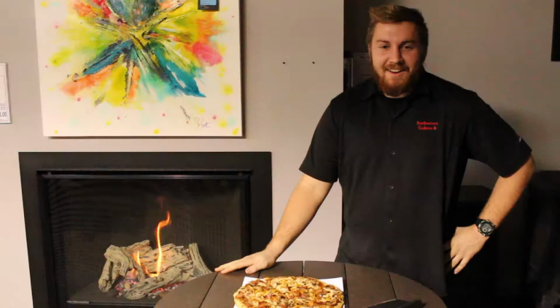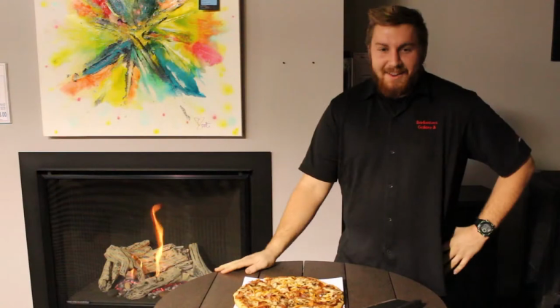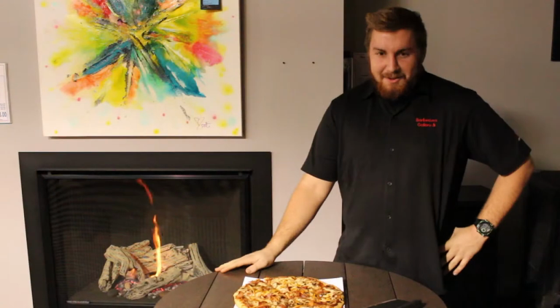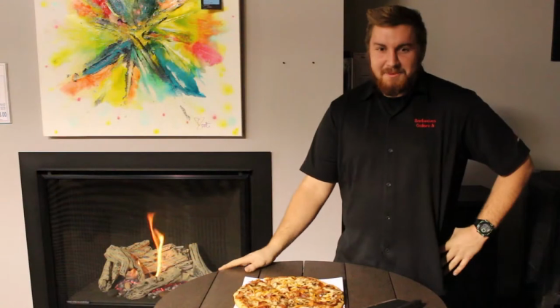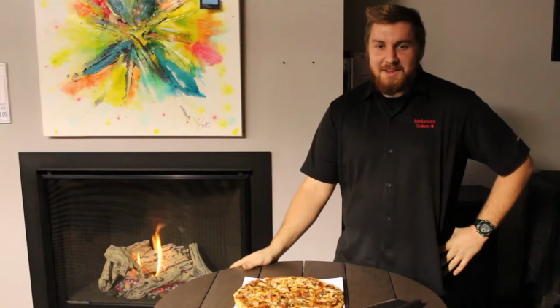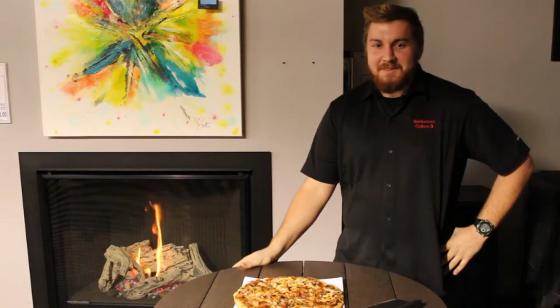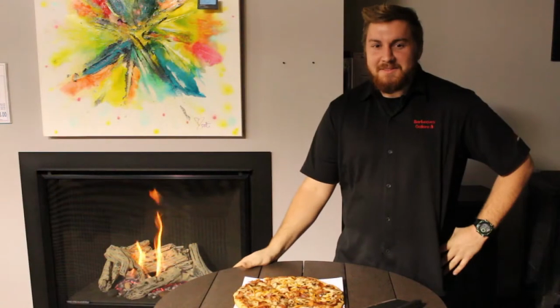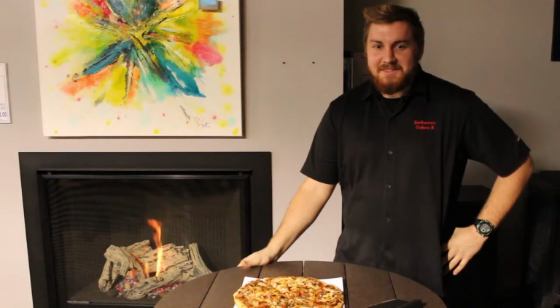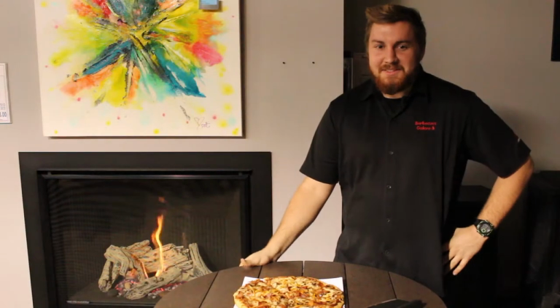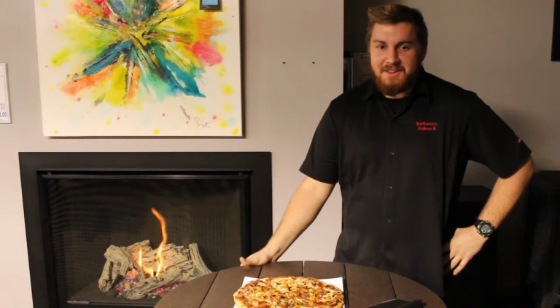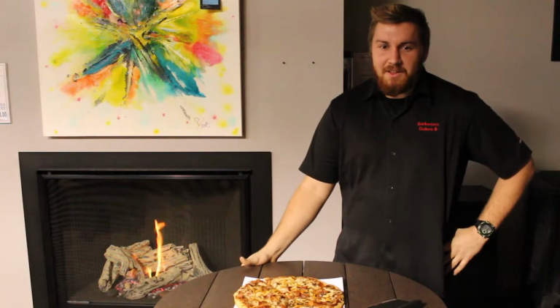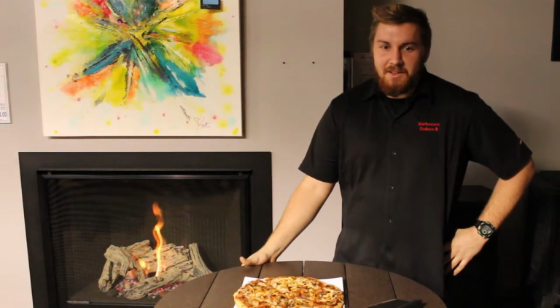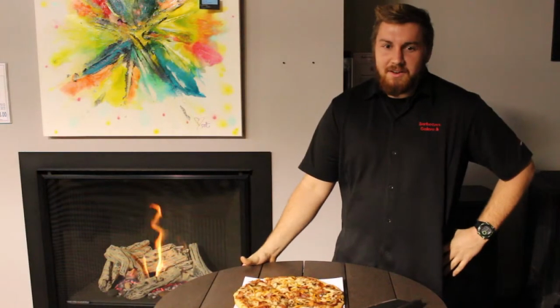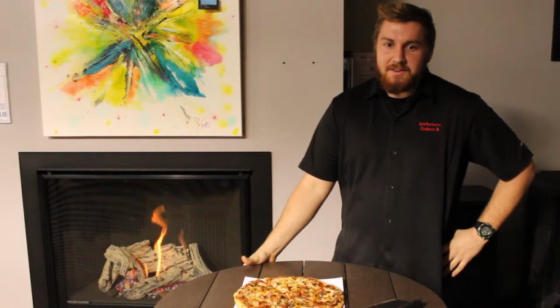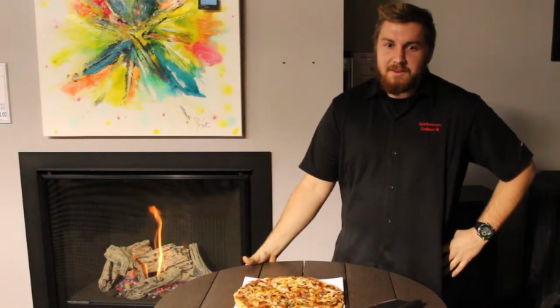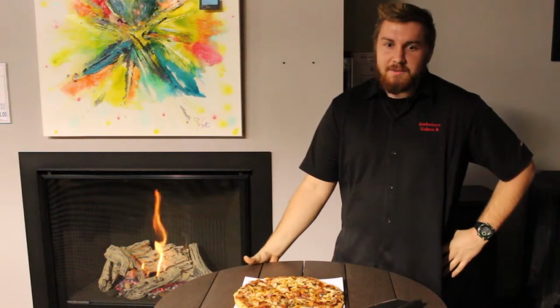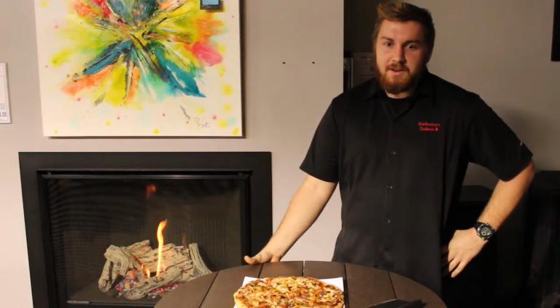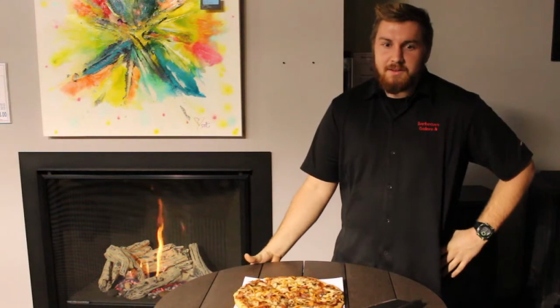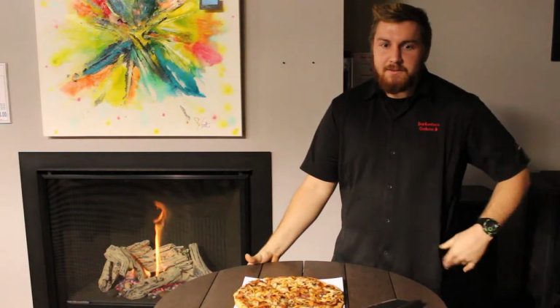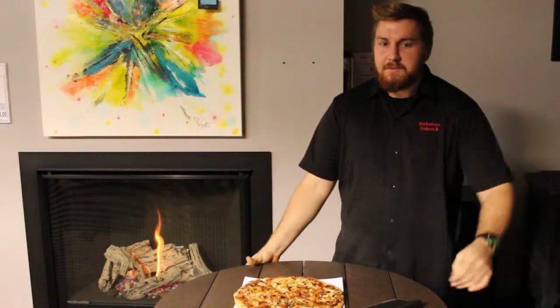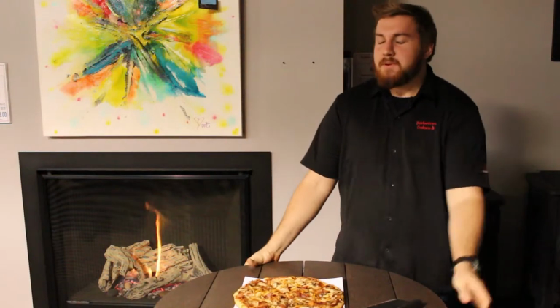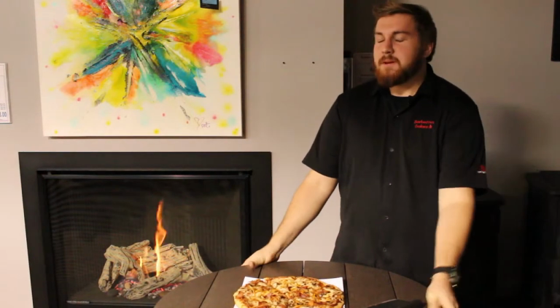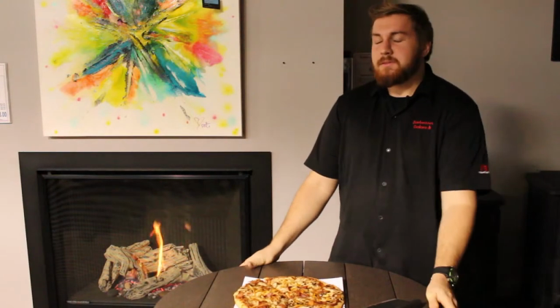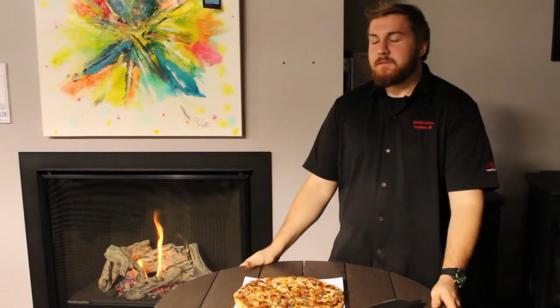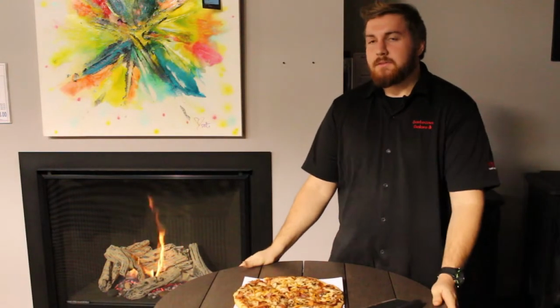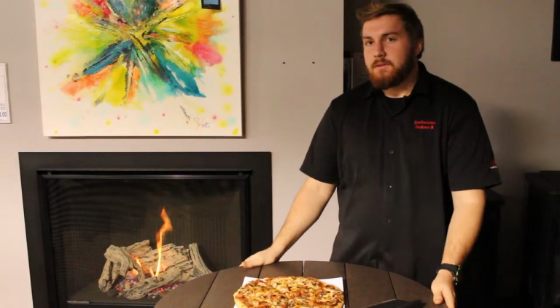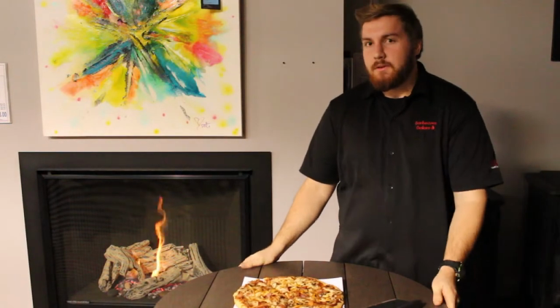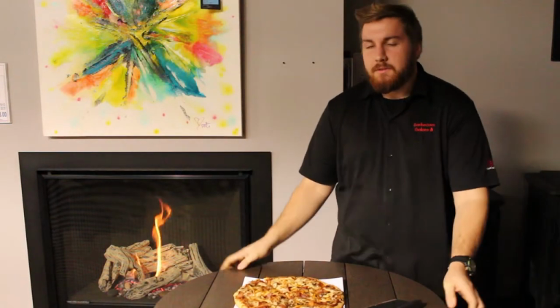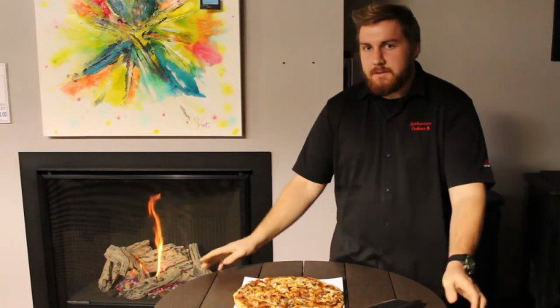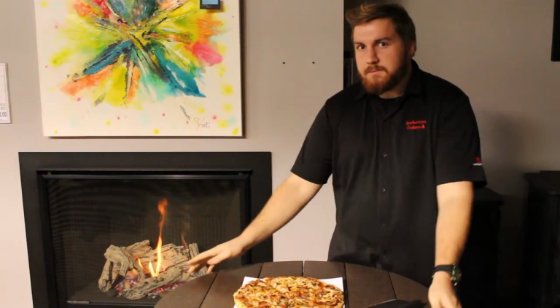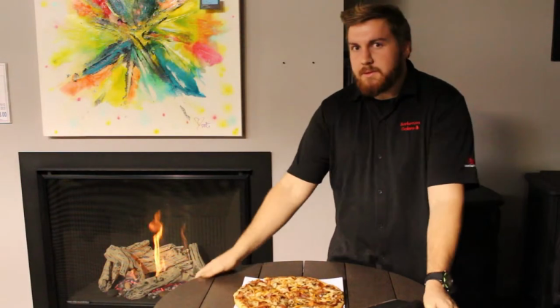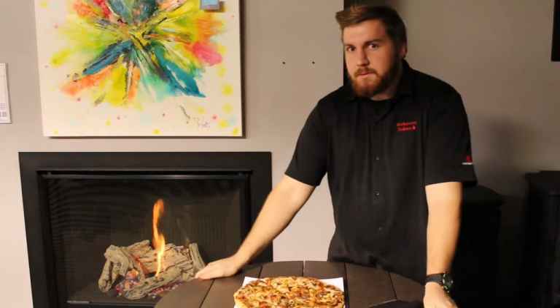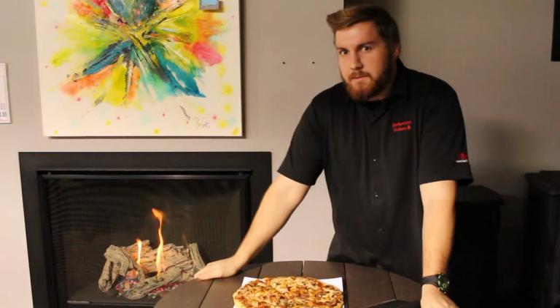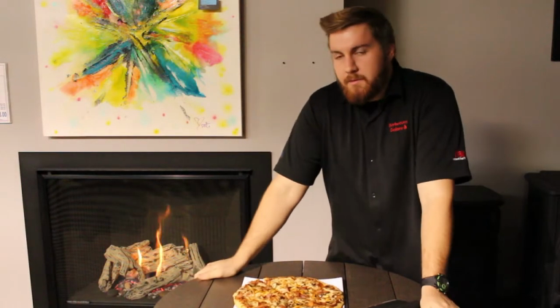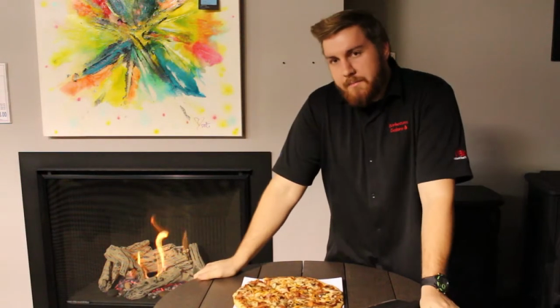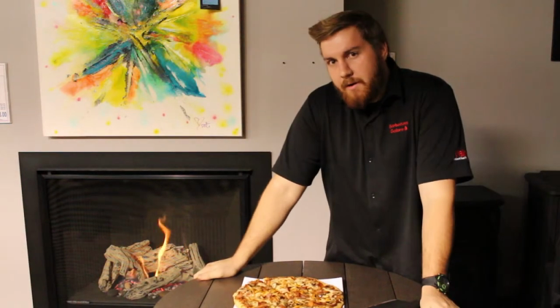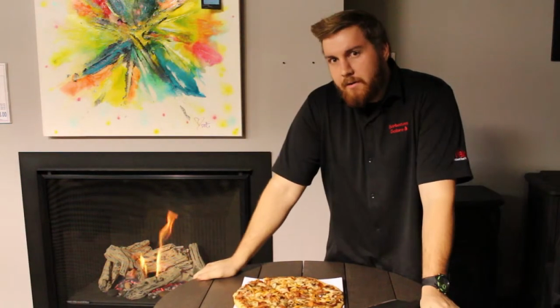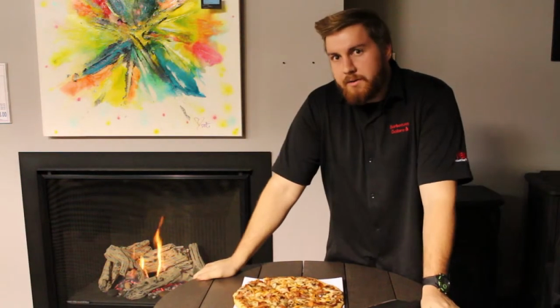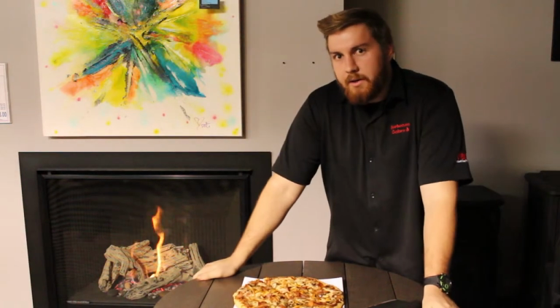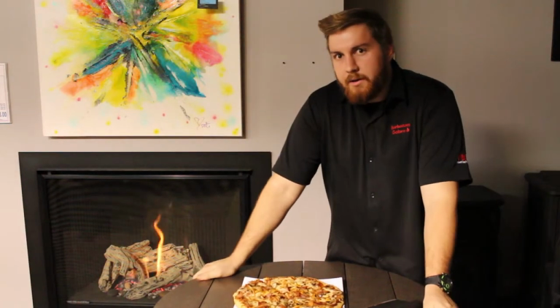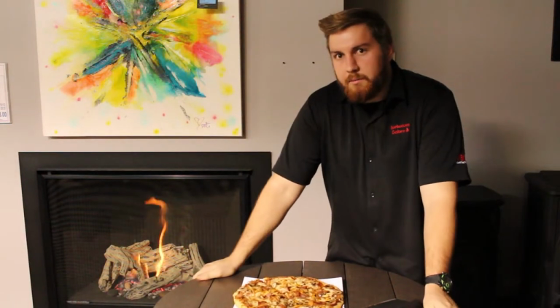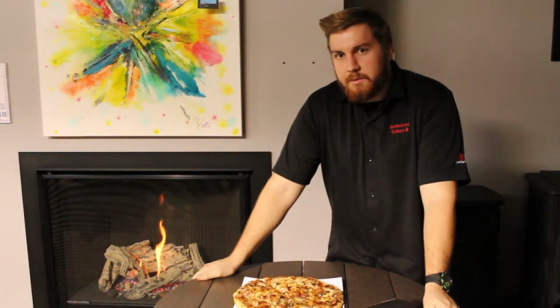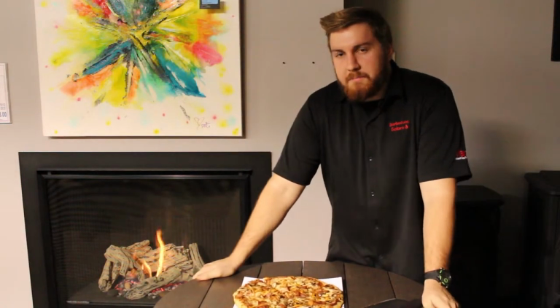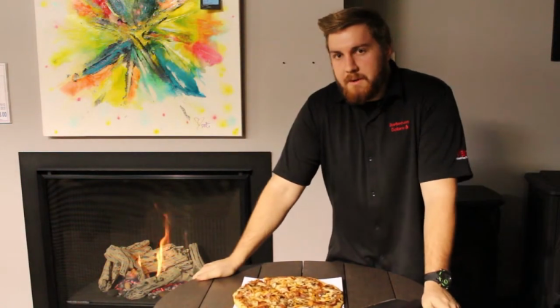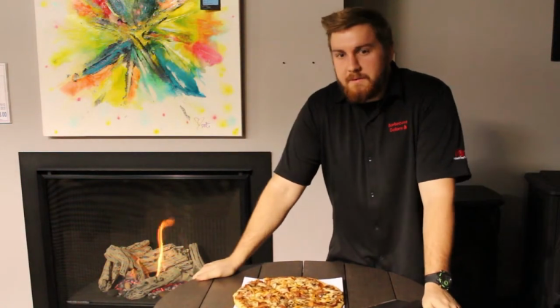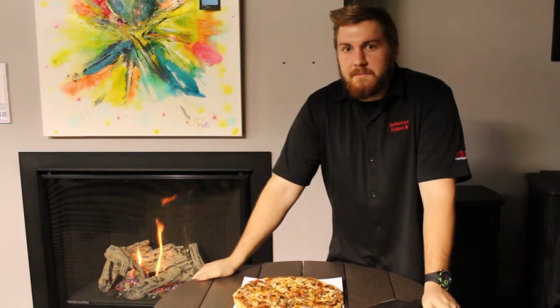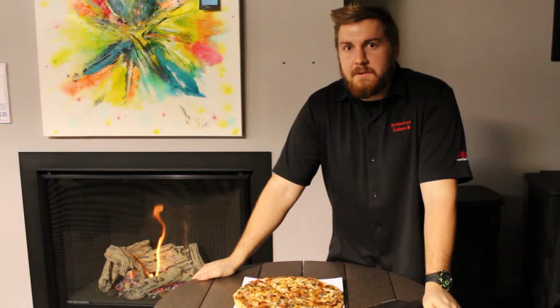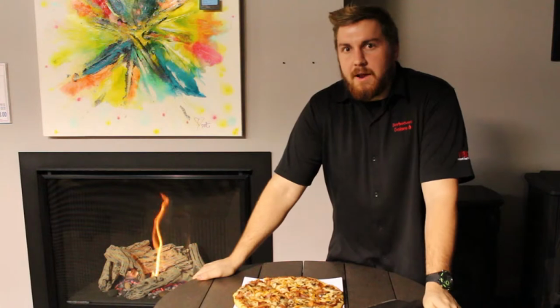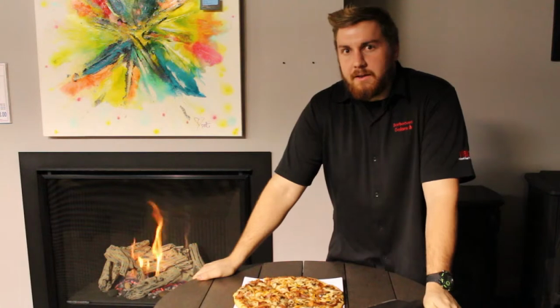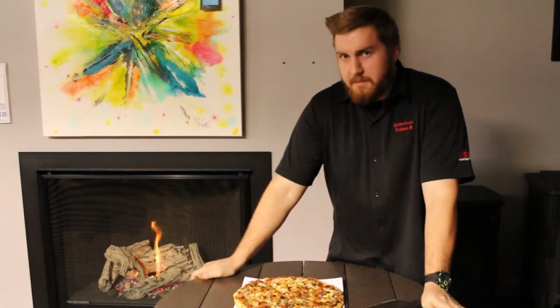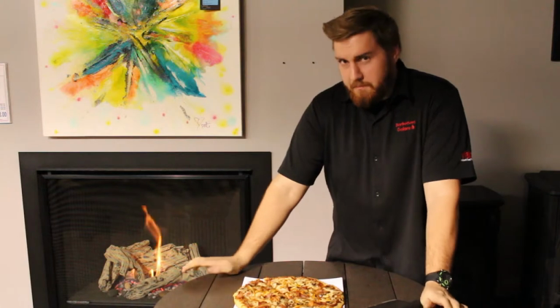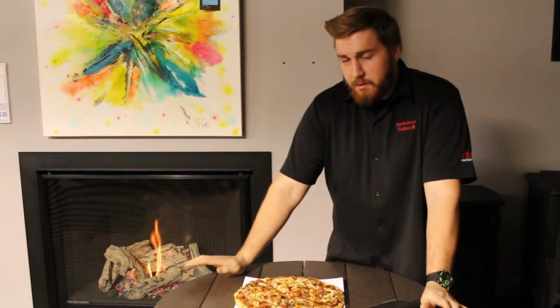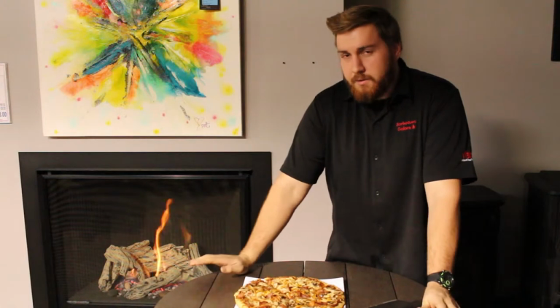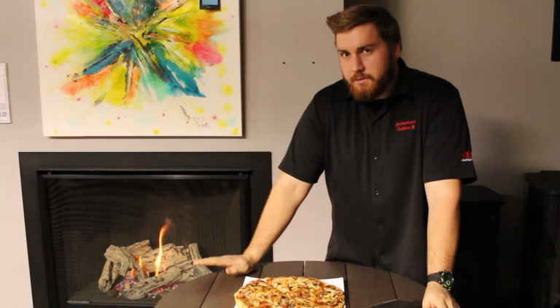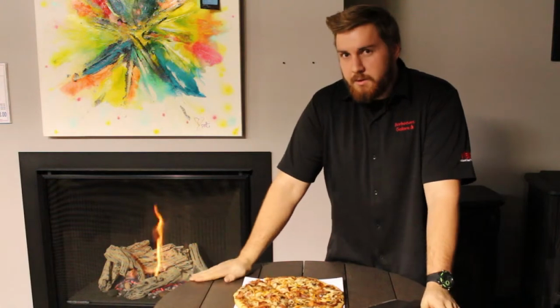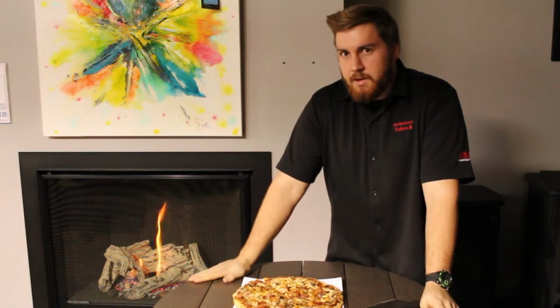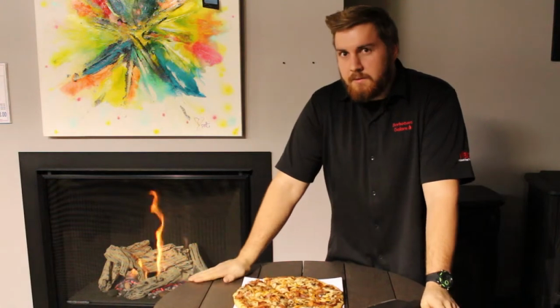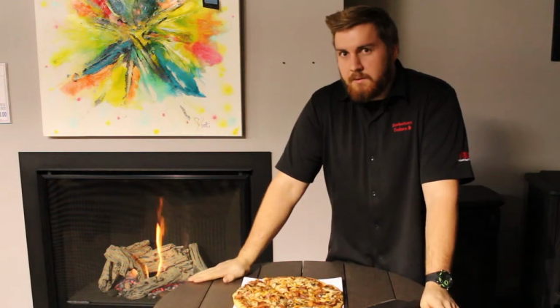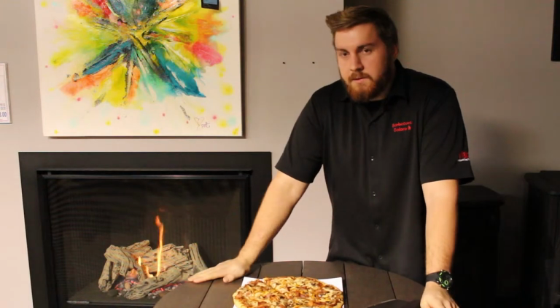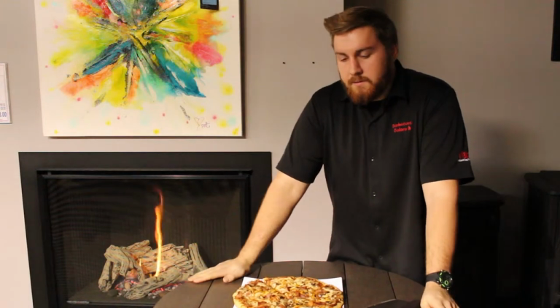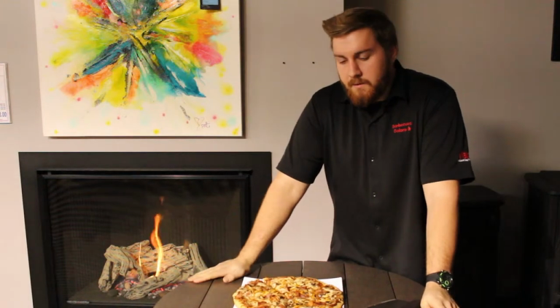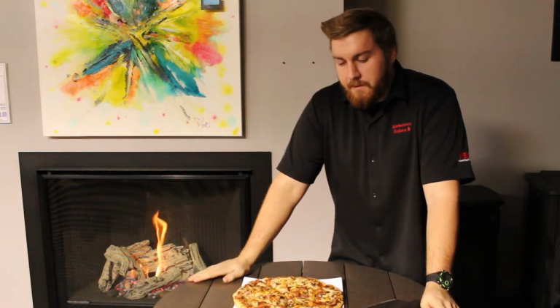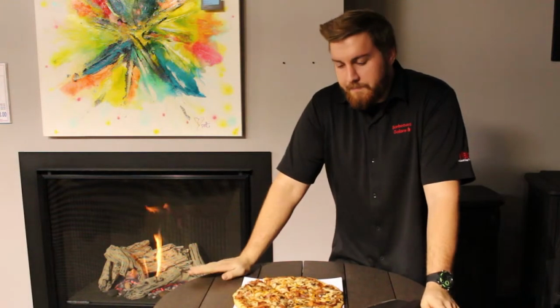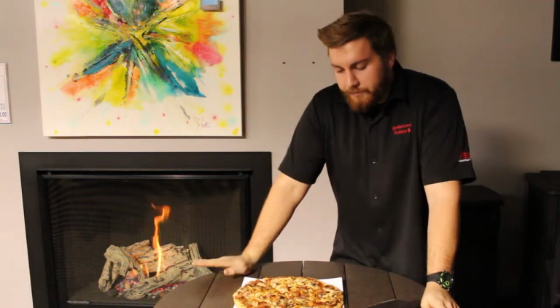Hi, I'm Callum. This is another holiday gift guide list from Barbecue's Glow. This week, we're primarily dealing with the Pizza Fanatic, and boy, do we have a list for them.